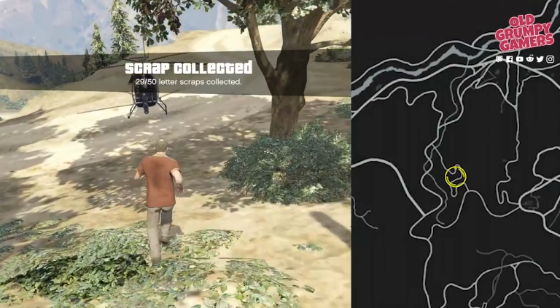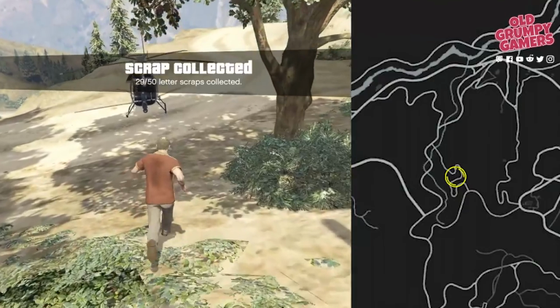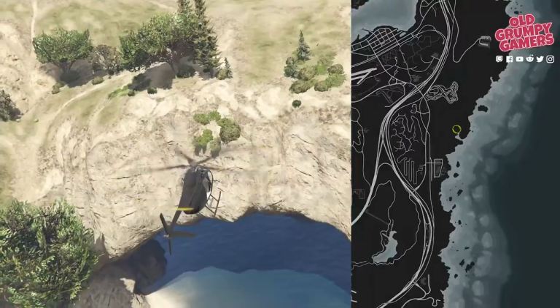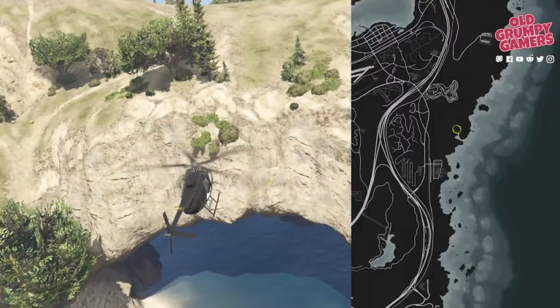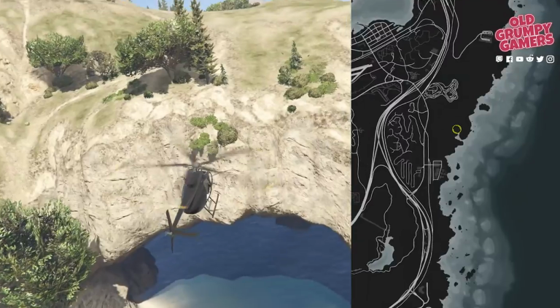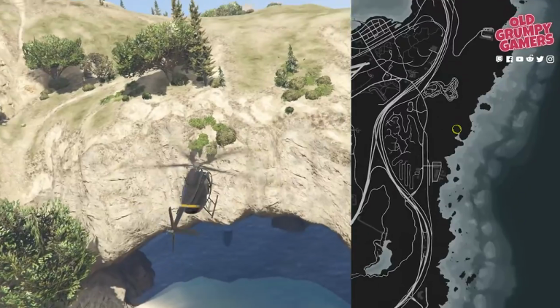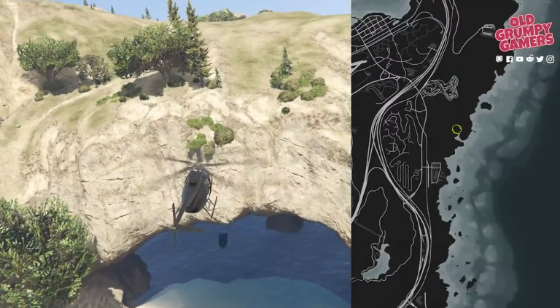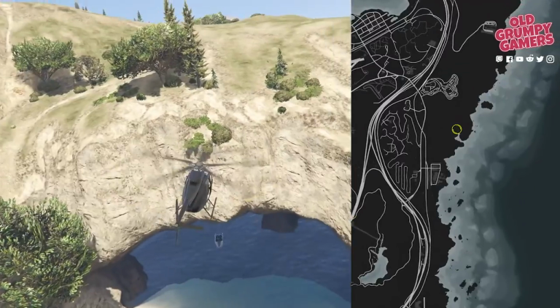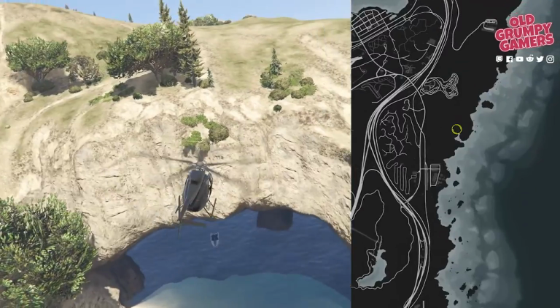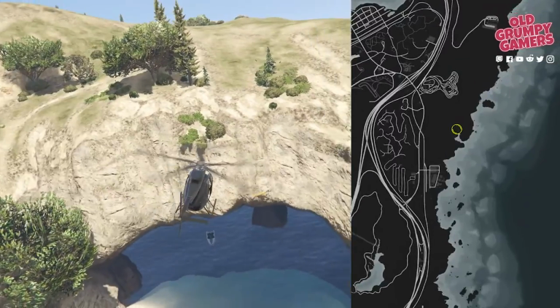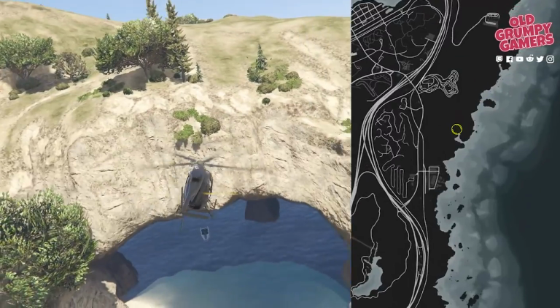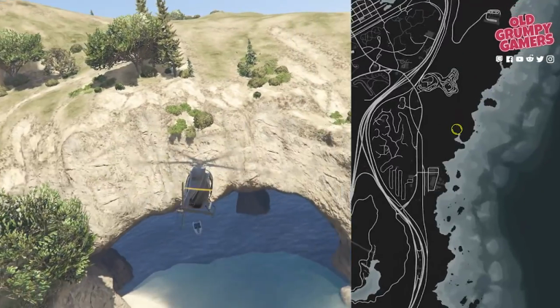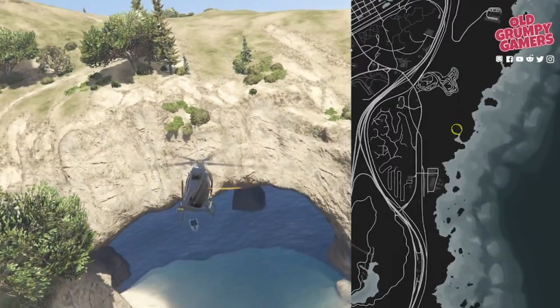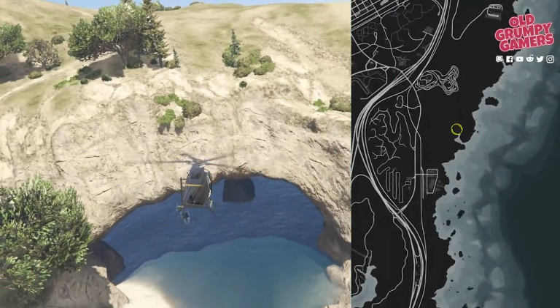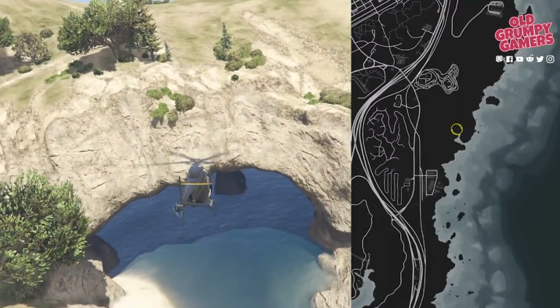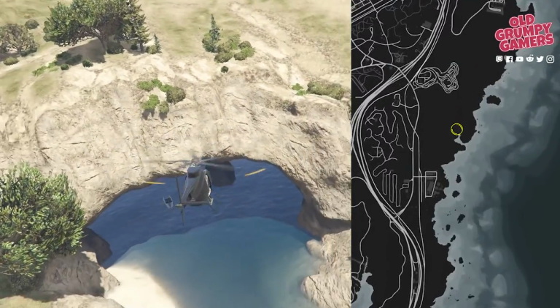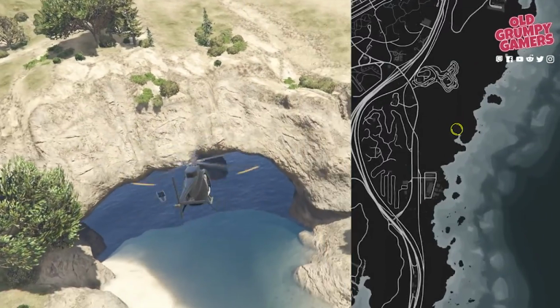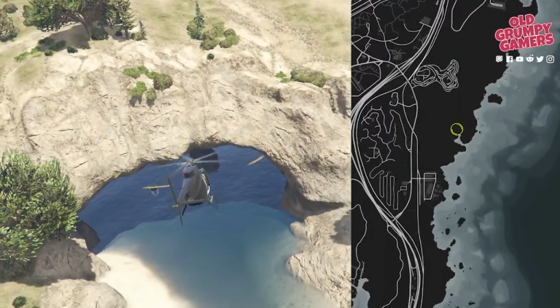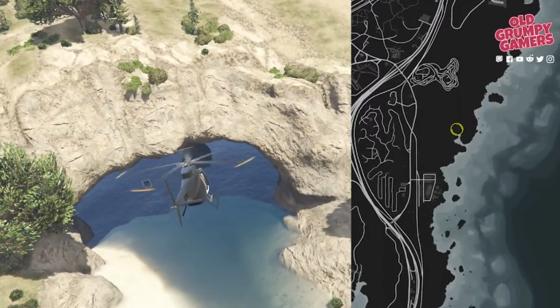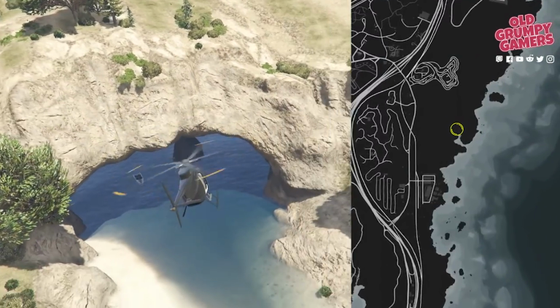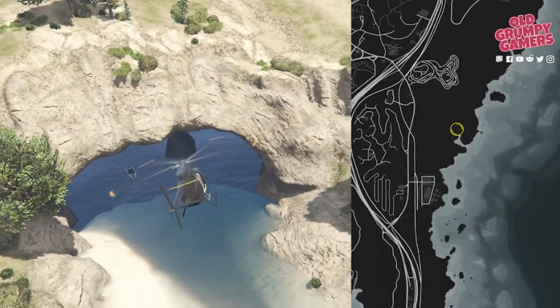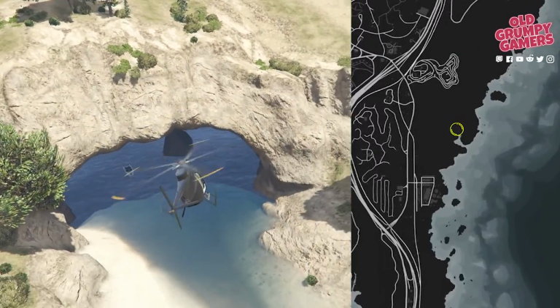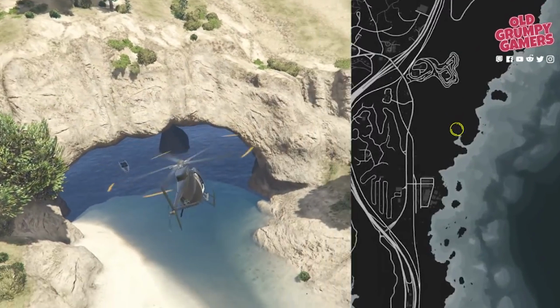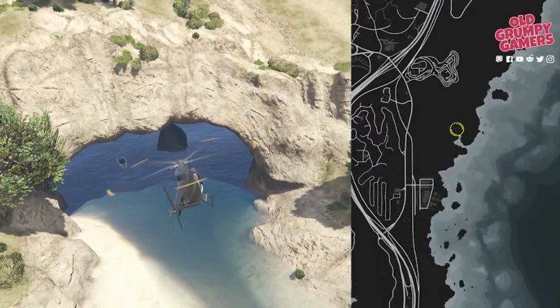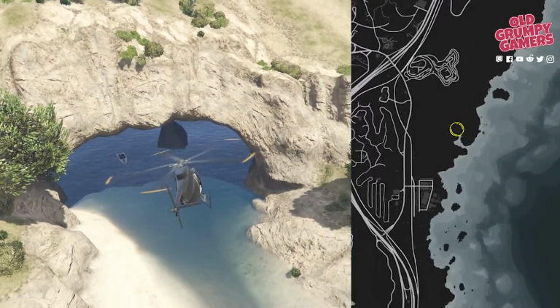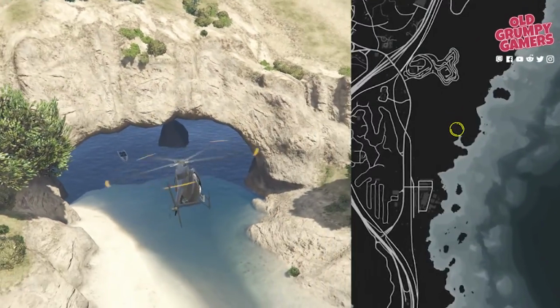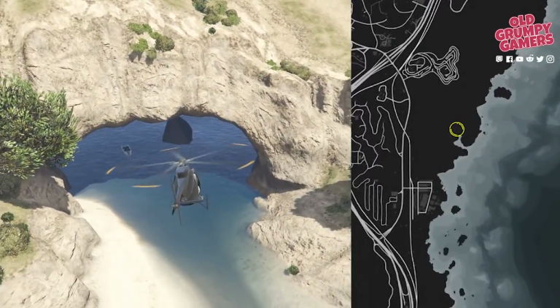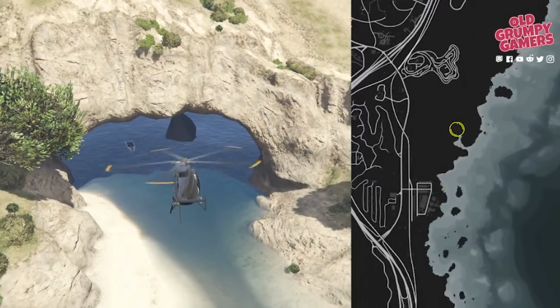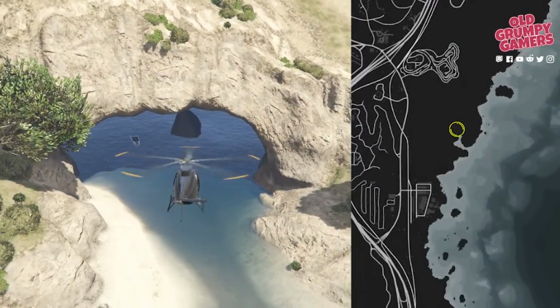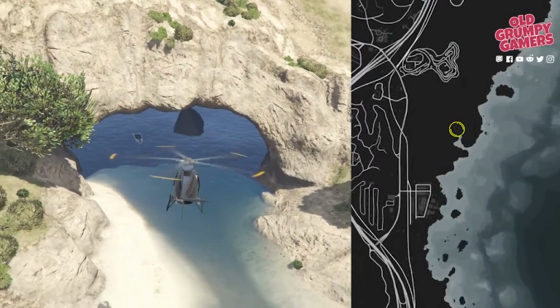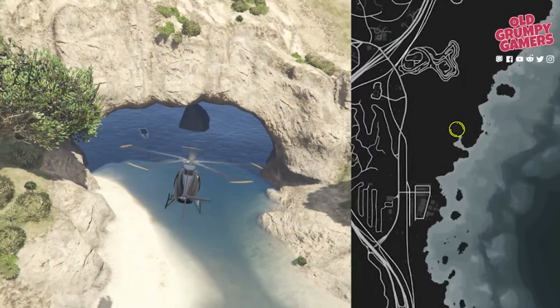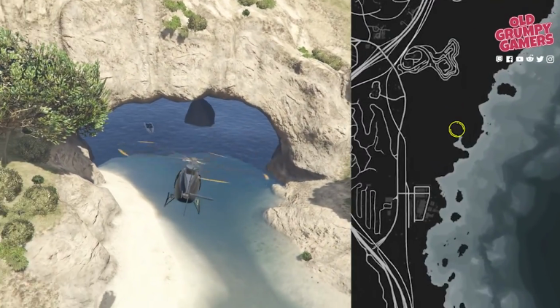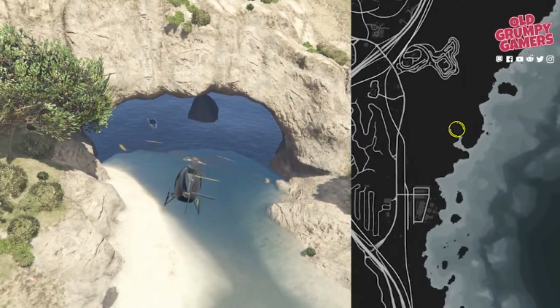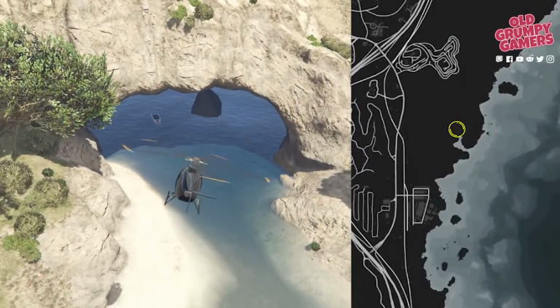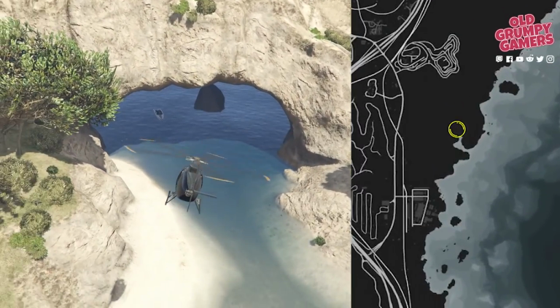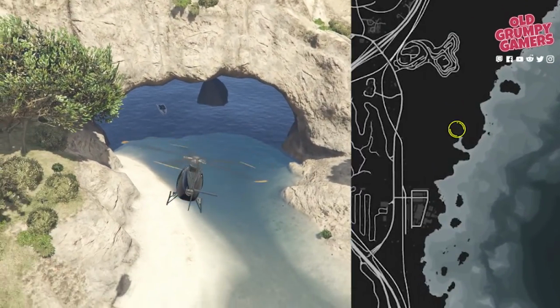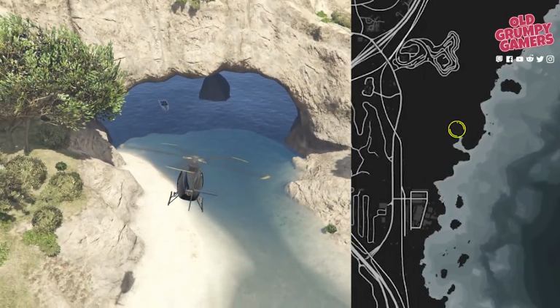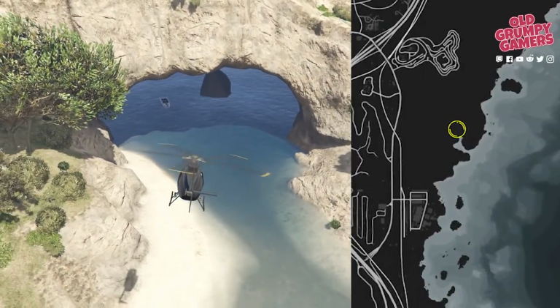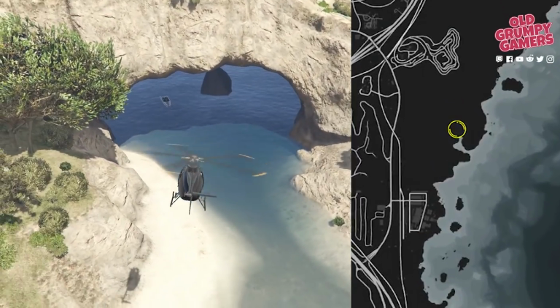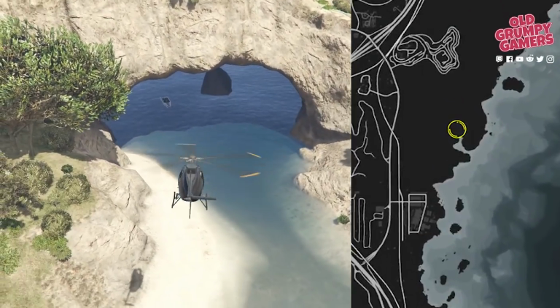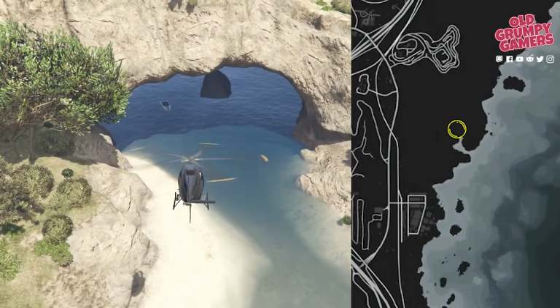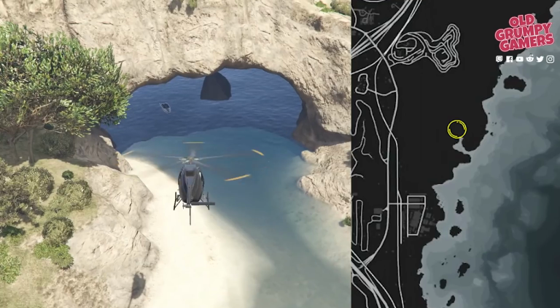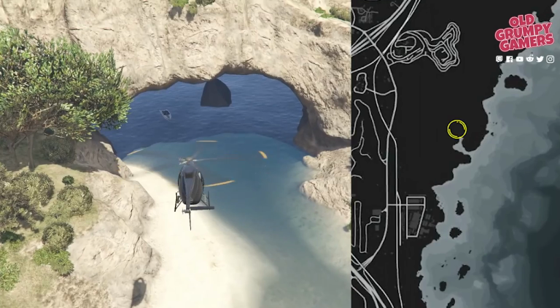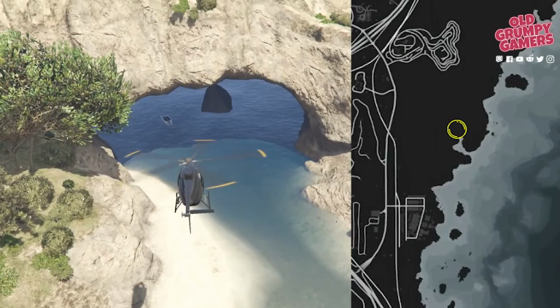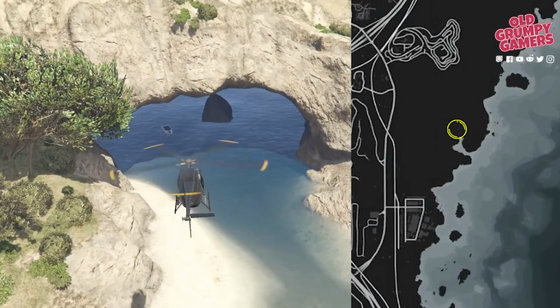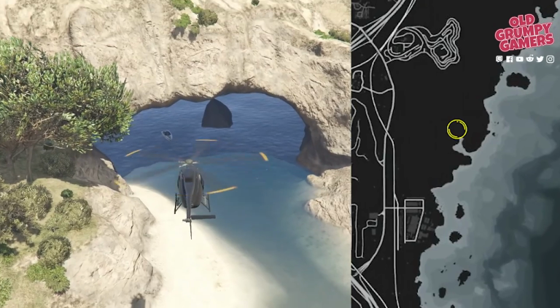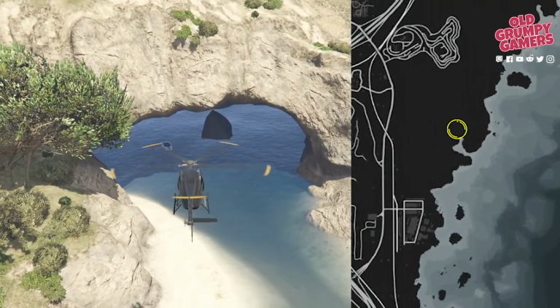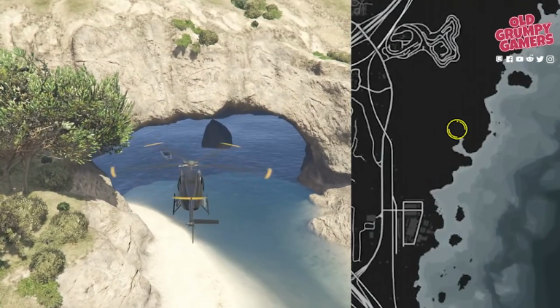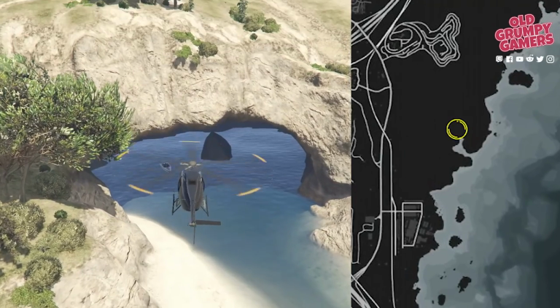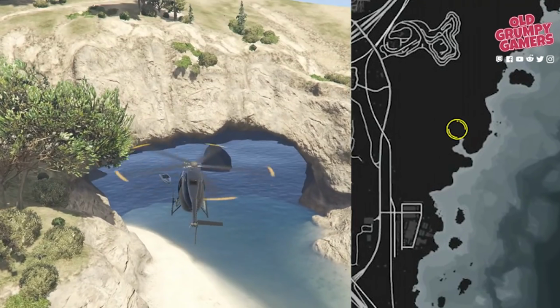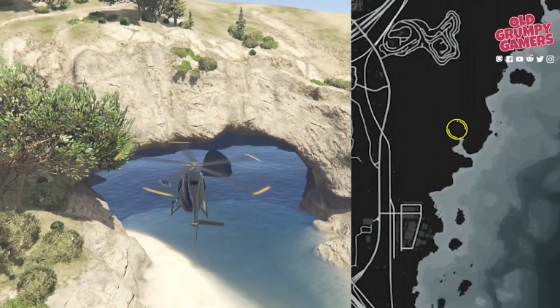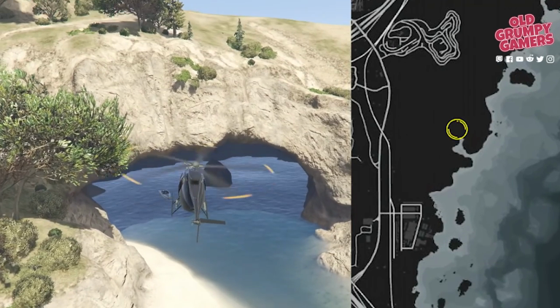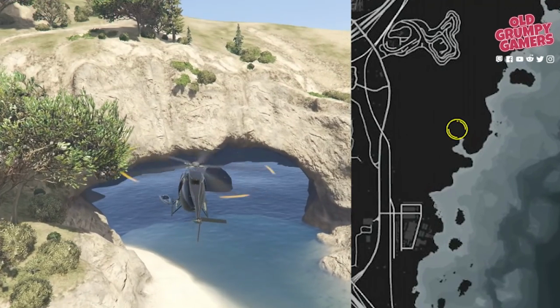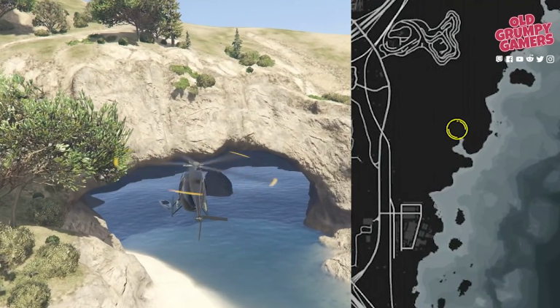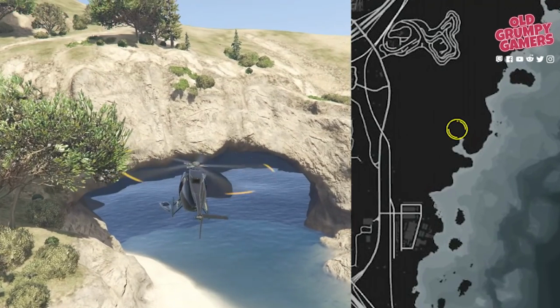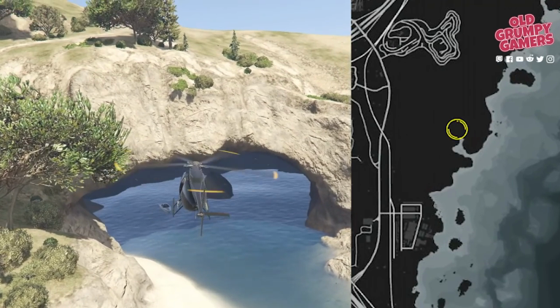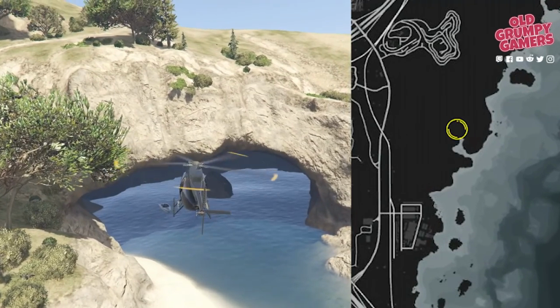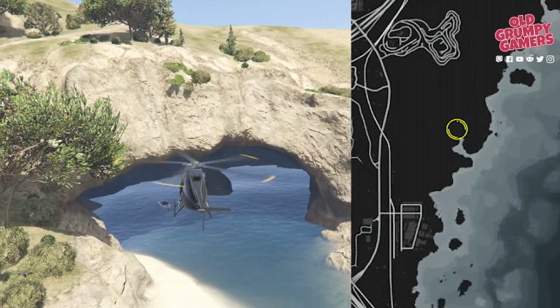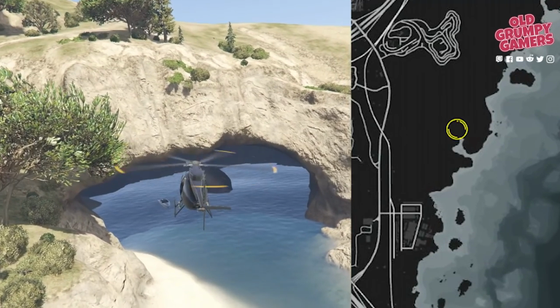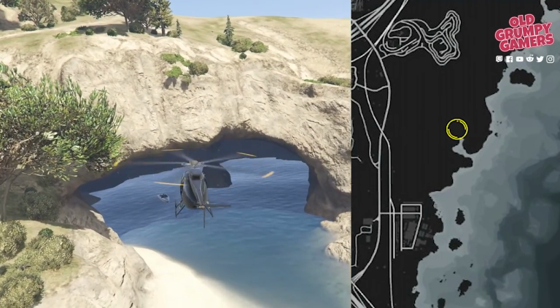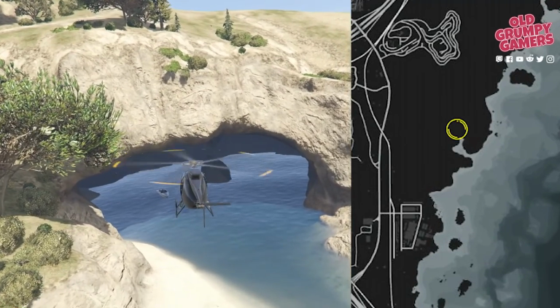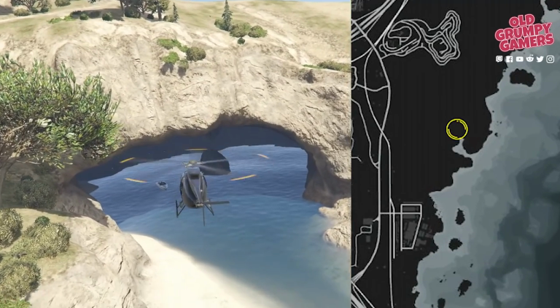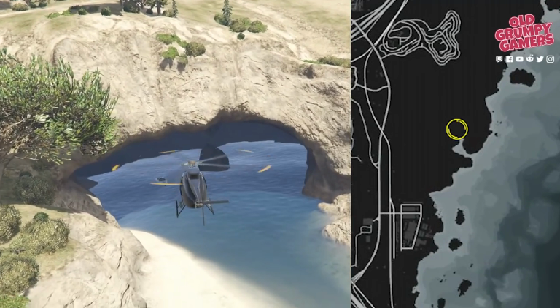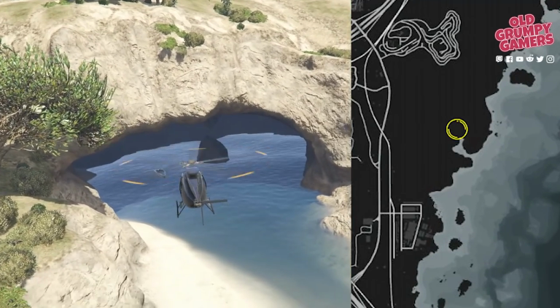Back over to the east coast again — we're looking for a little grotto. Up the back on the left you'll find a bit of a sandbar, and we're heading to the back of that.